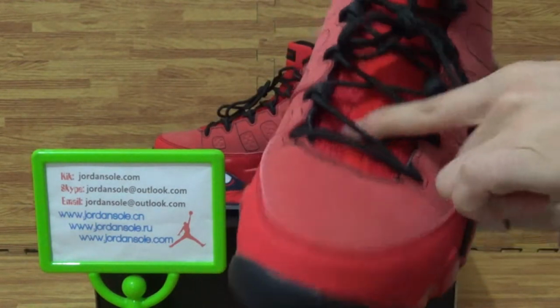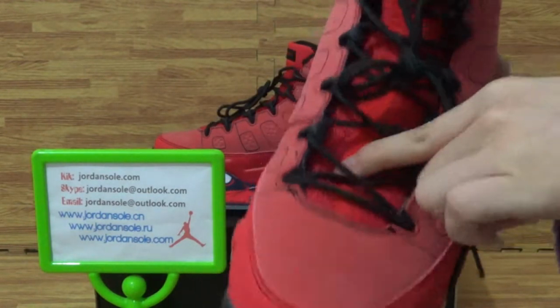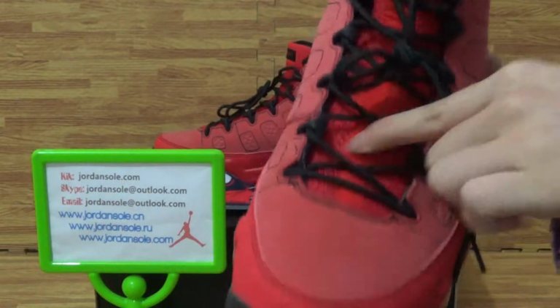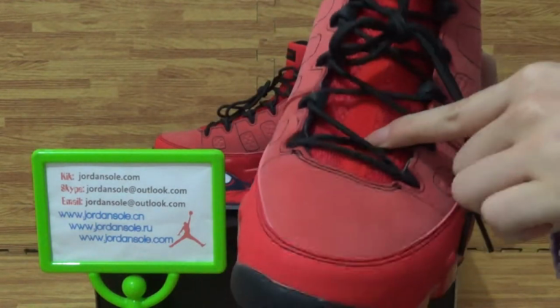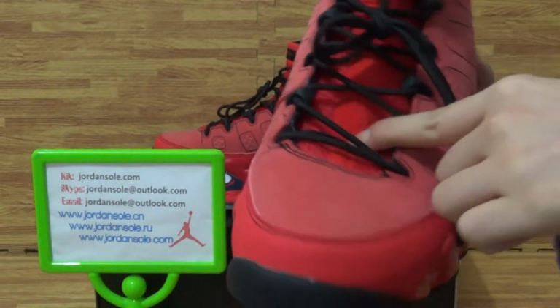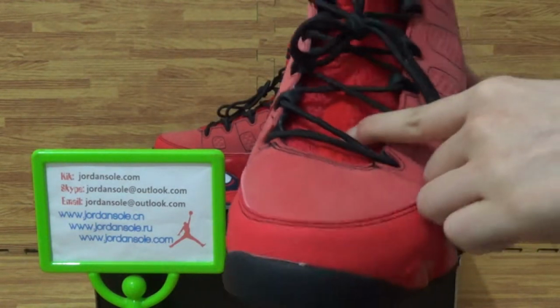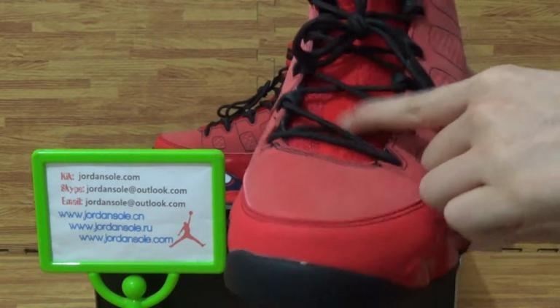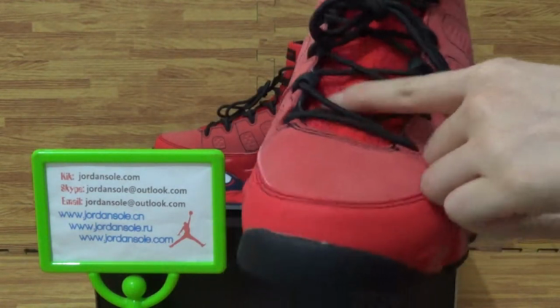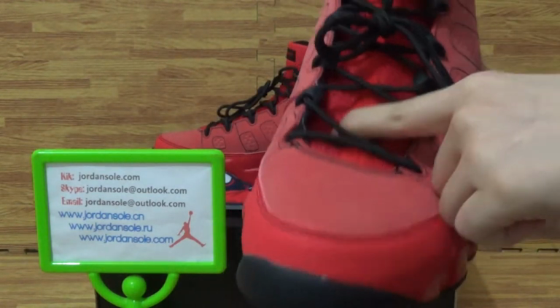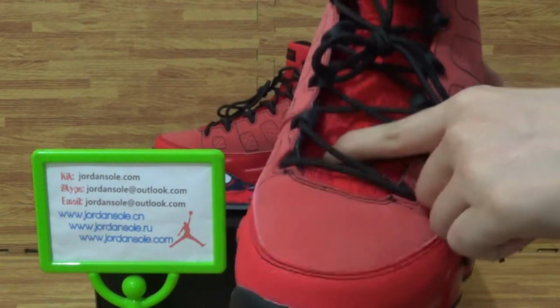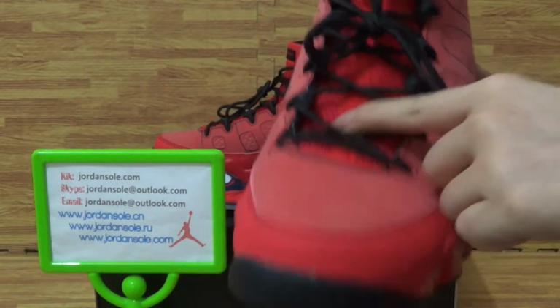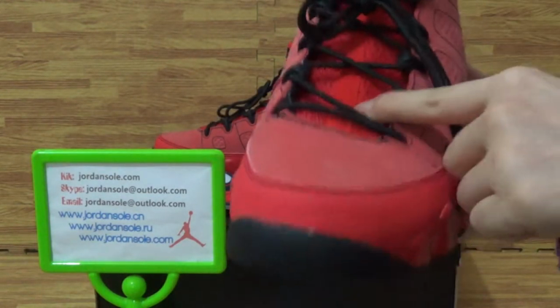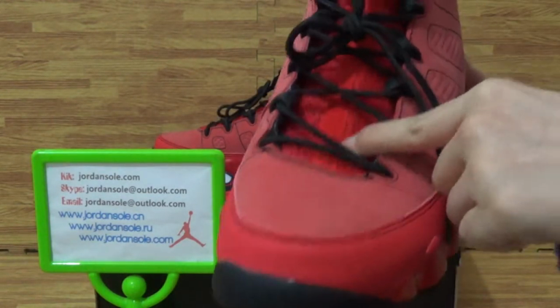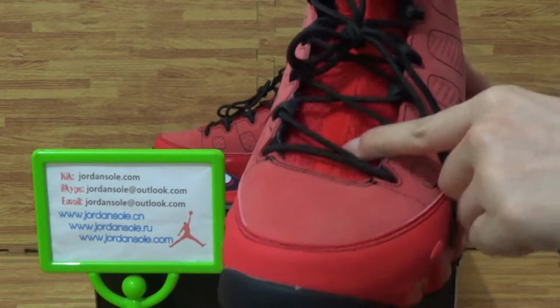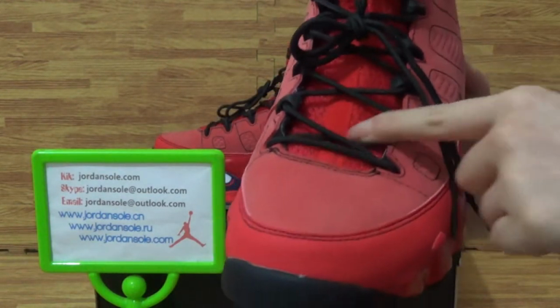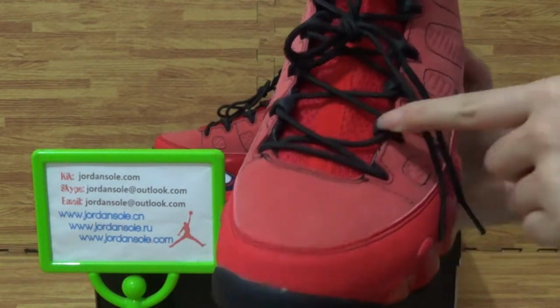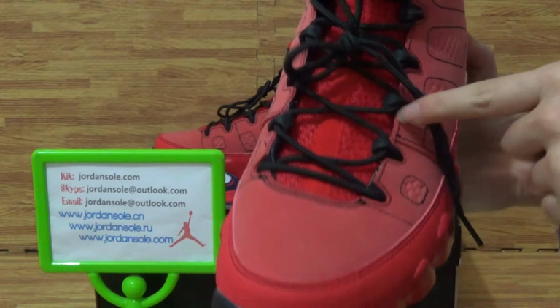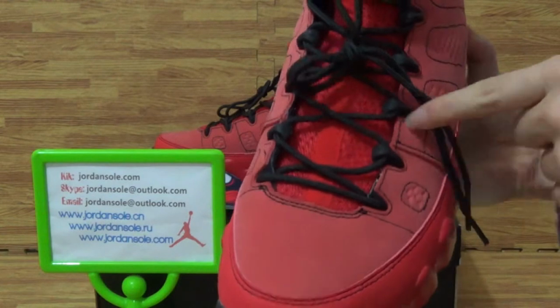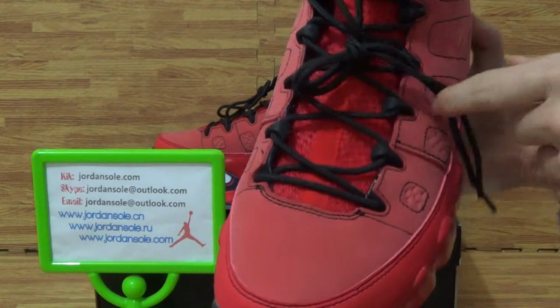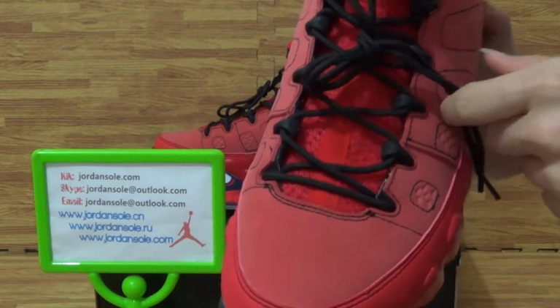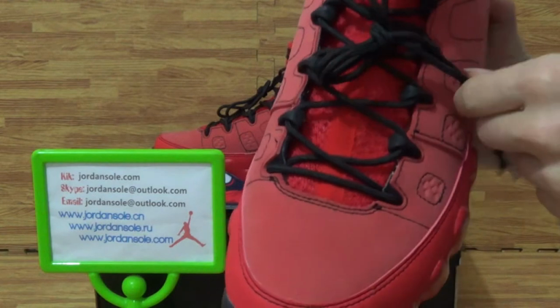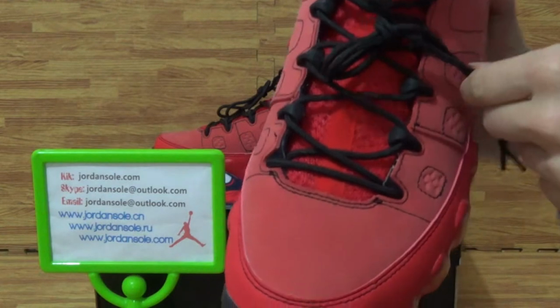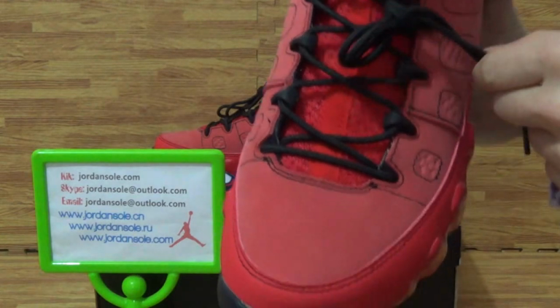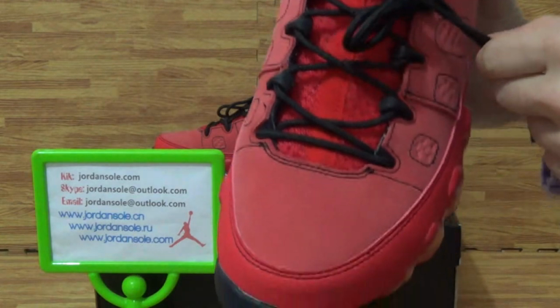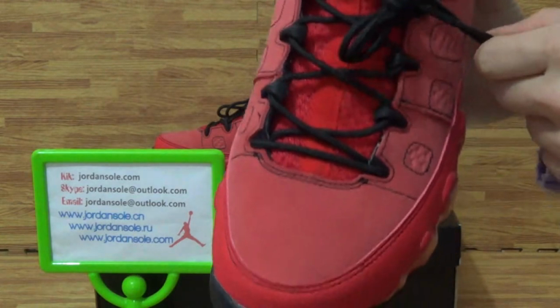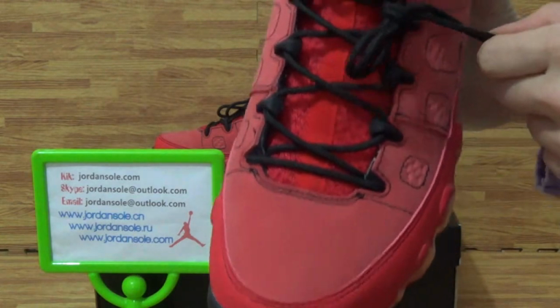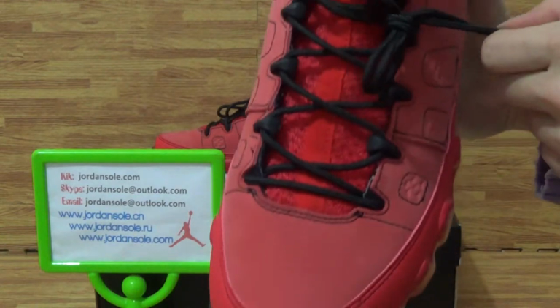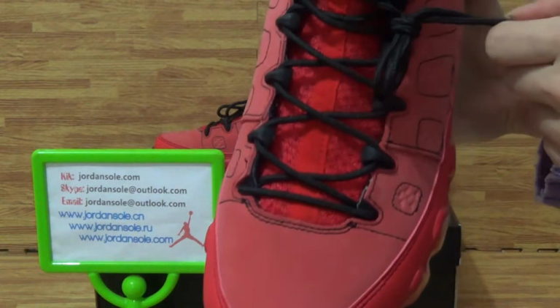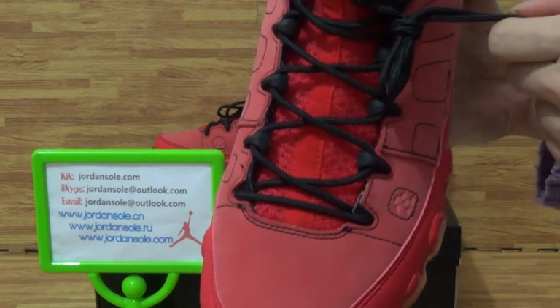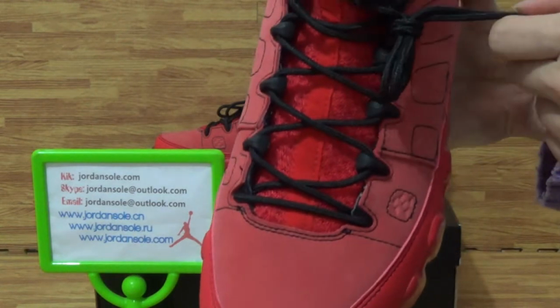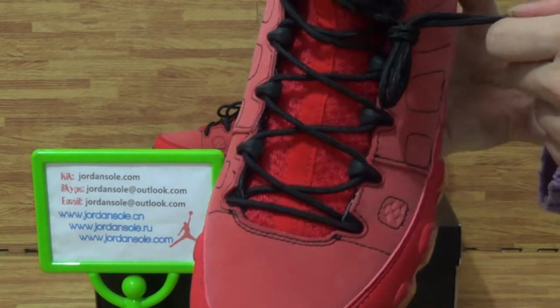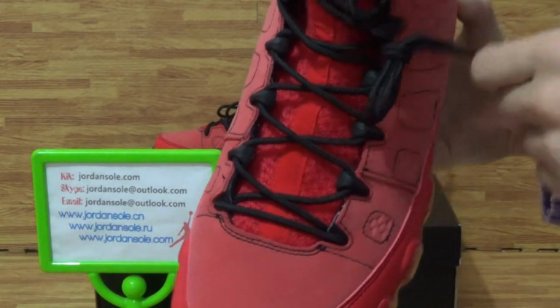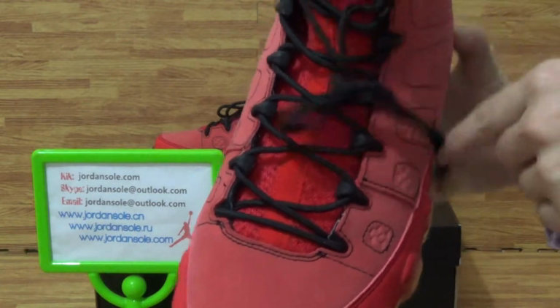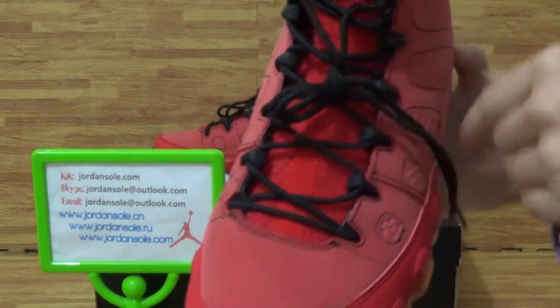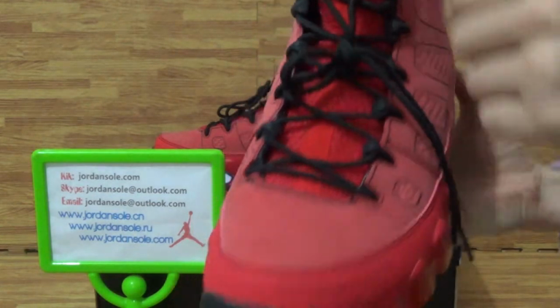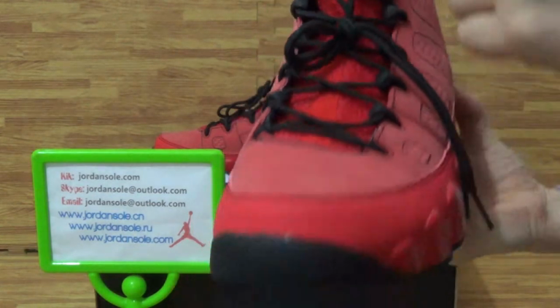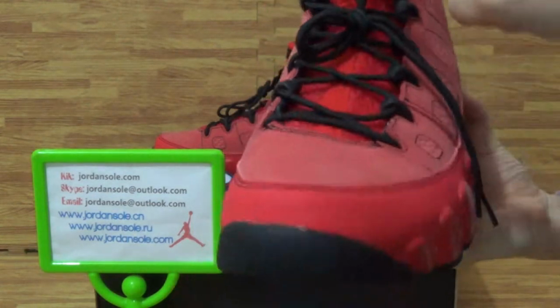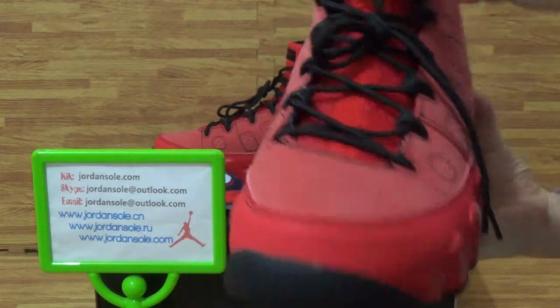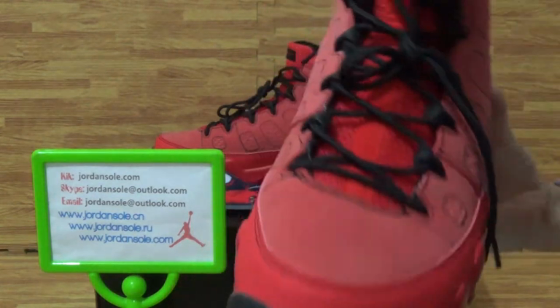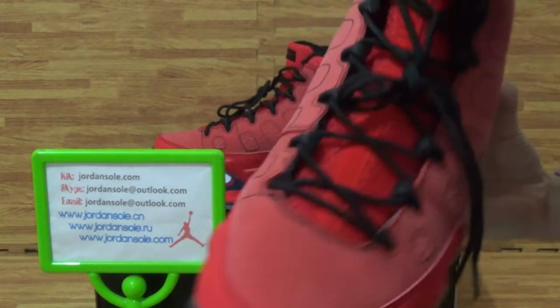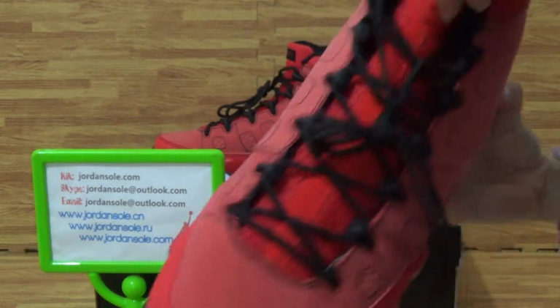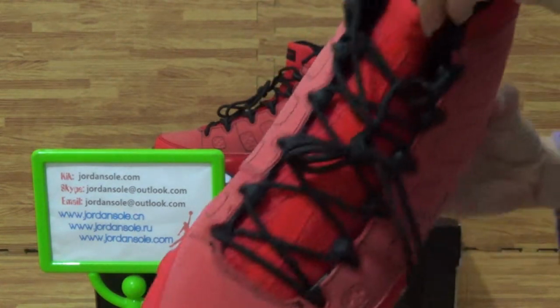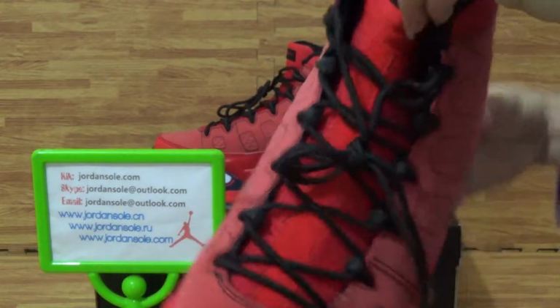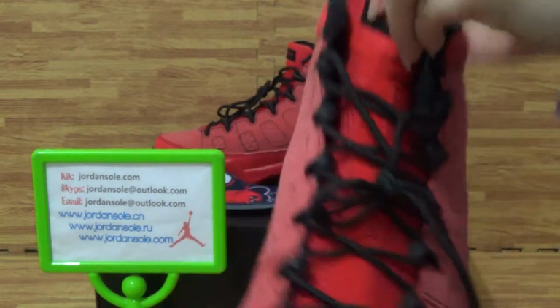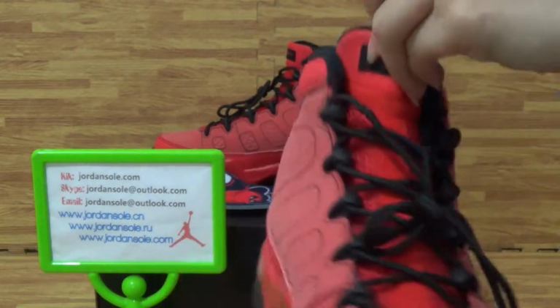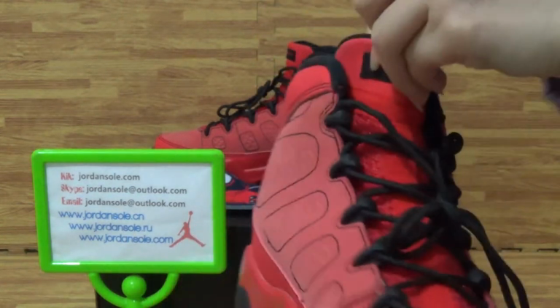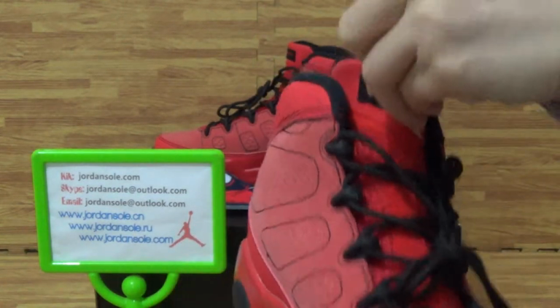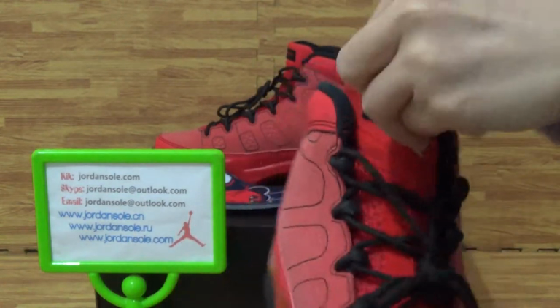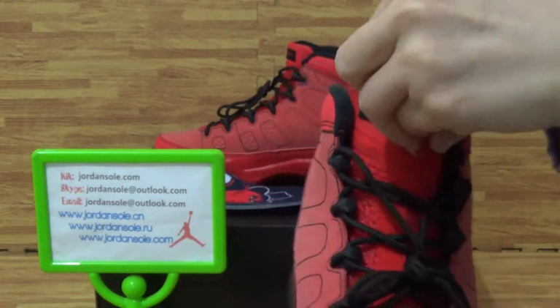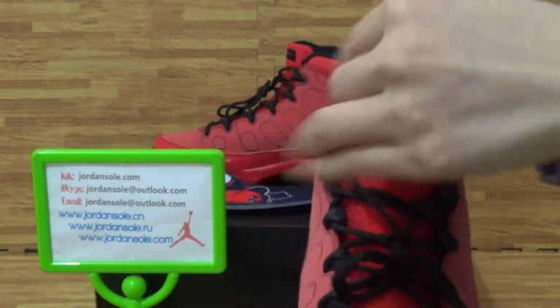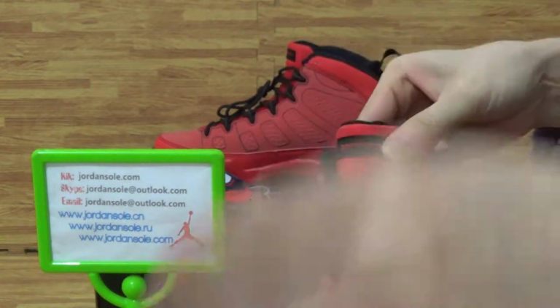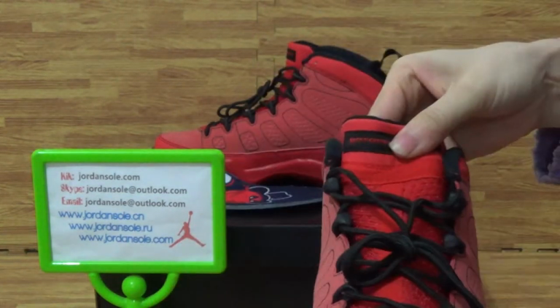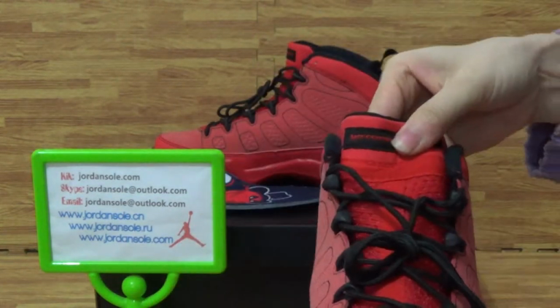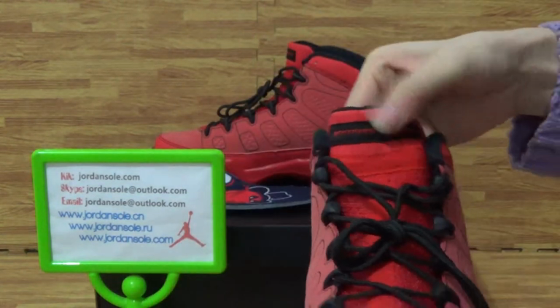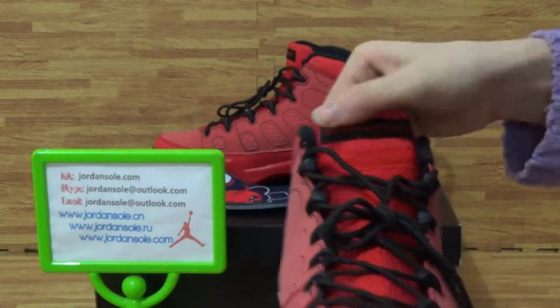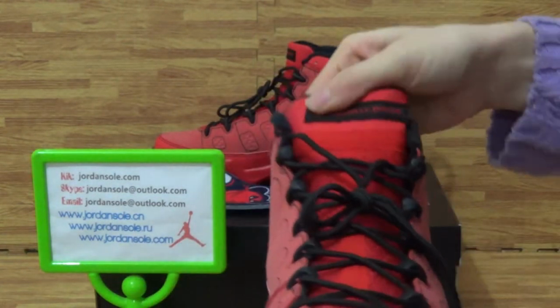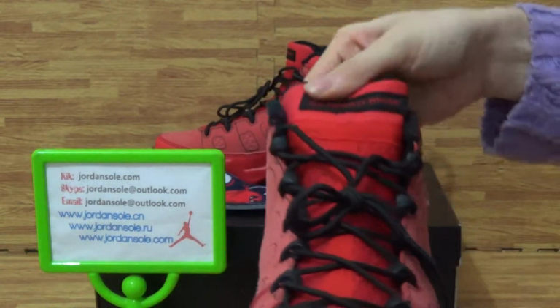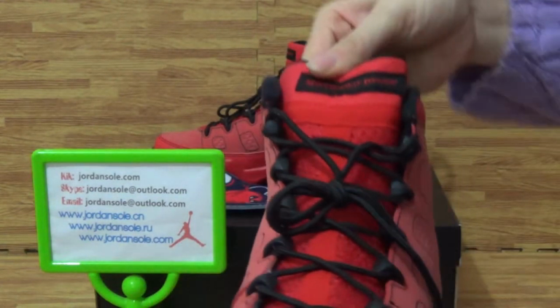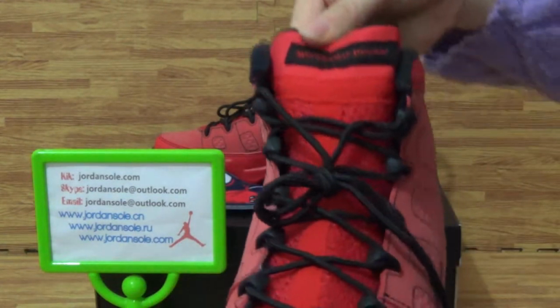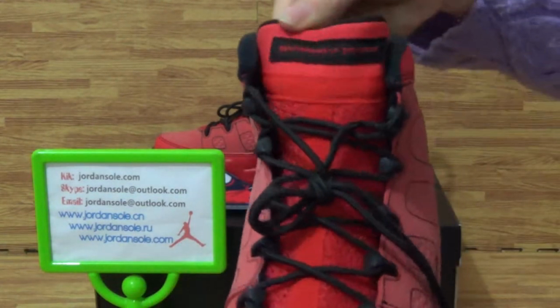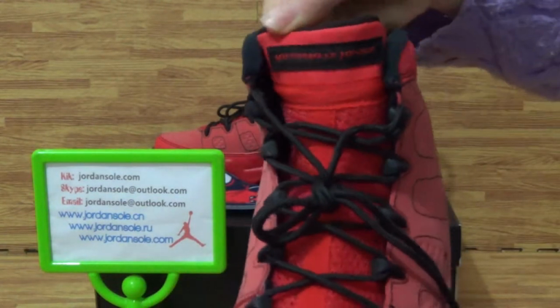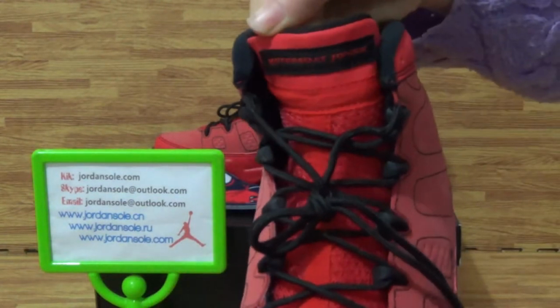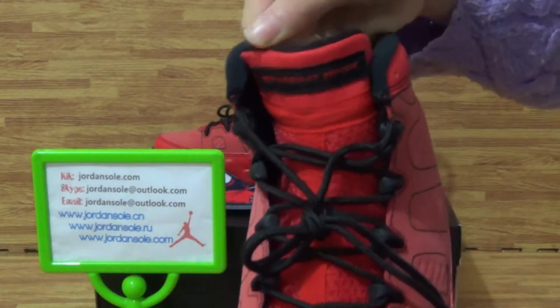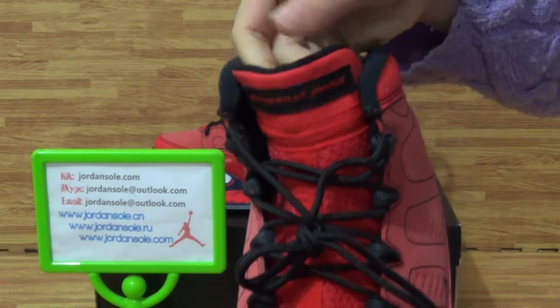Shoes tongue is soft, soft. Shoes tongue top, you will get multiple drones.